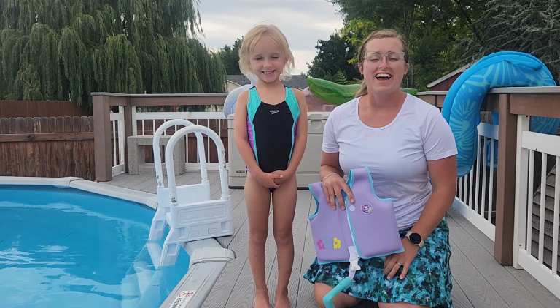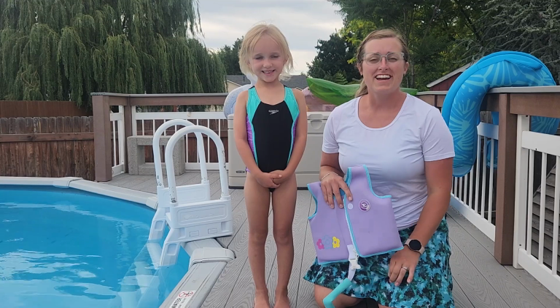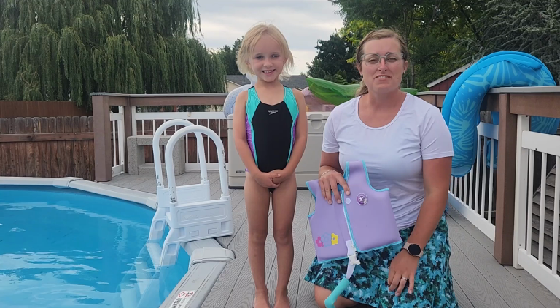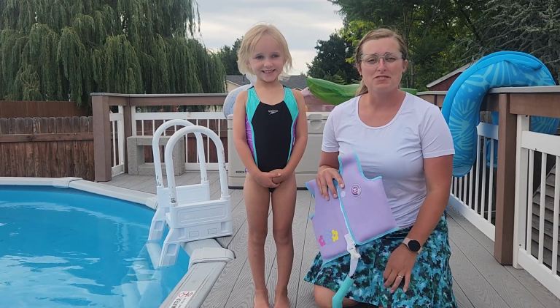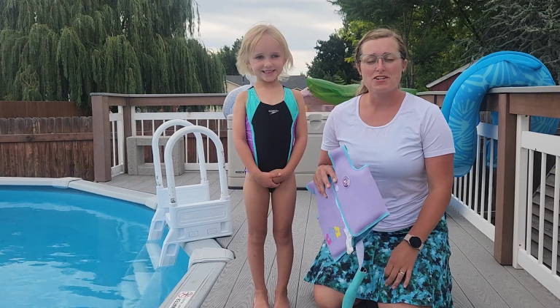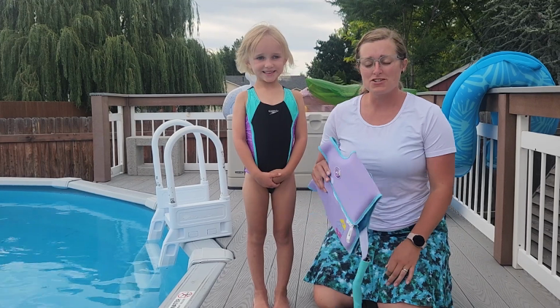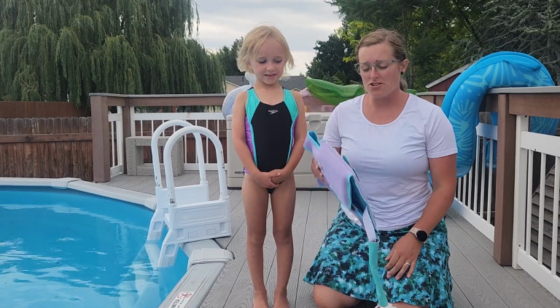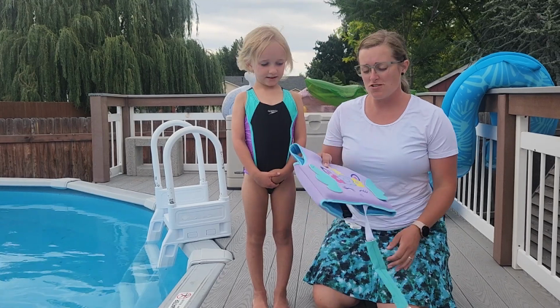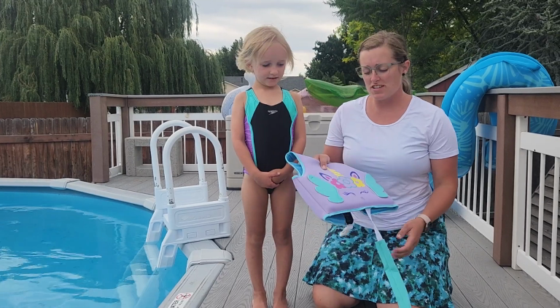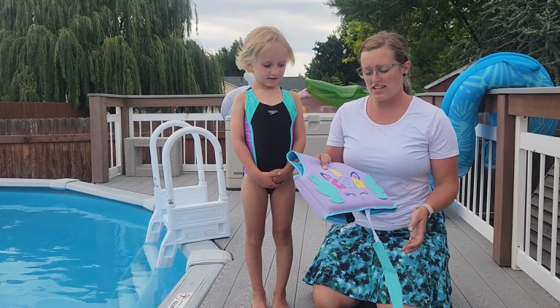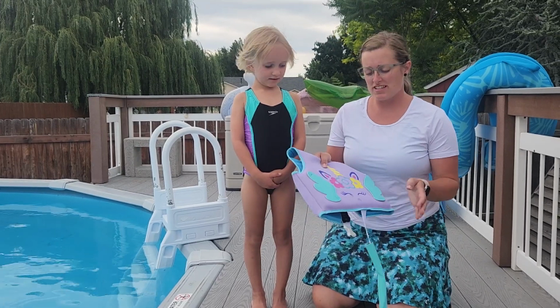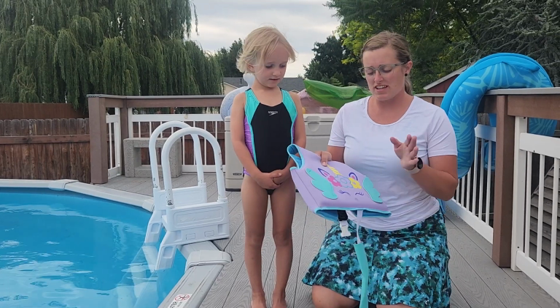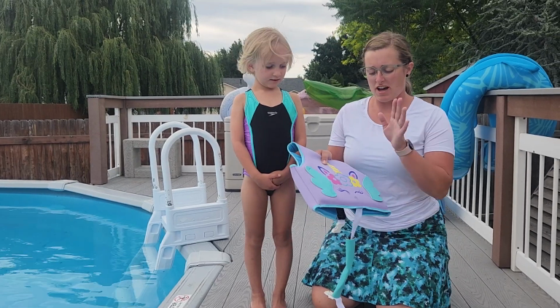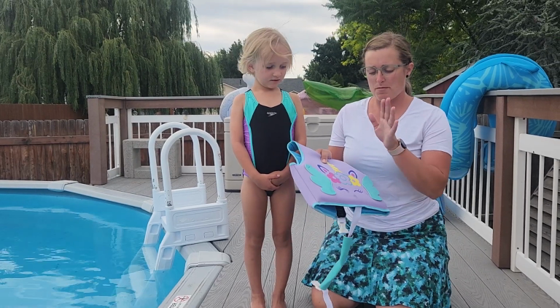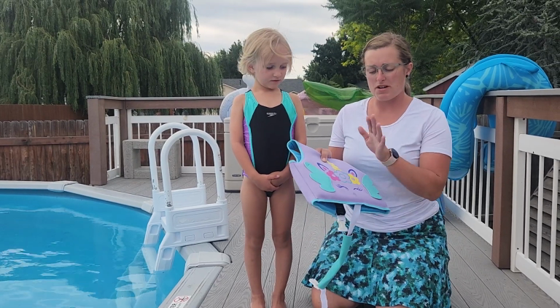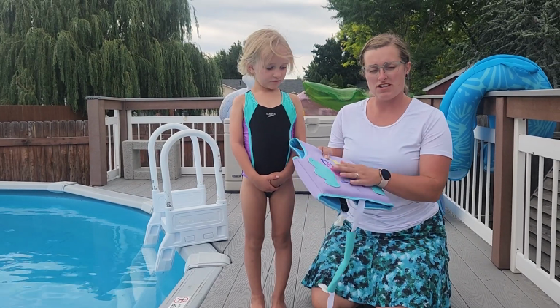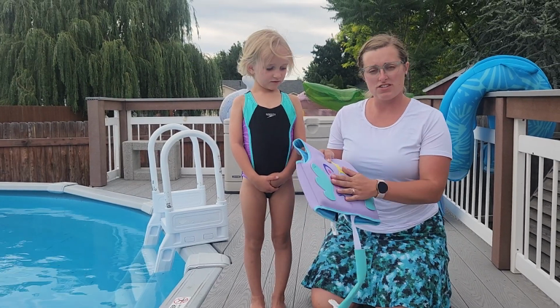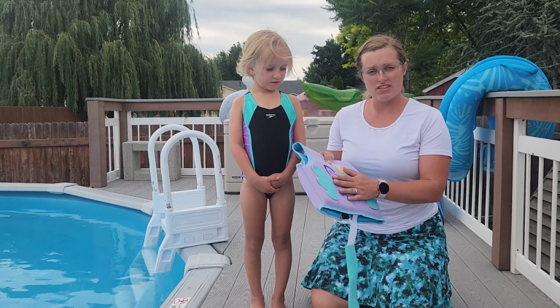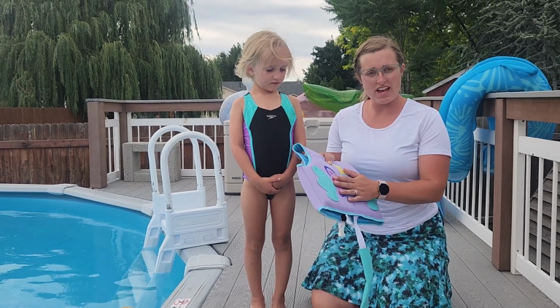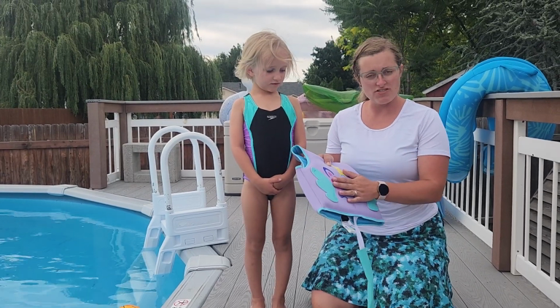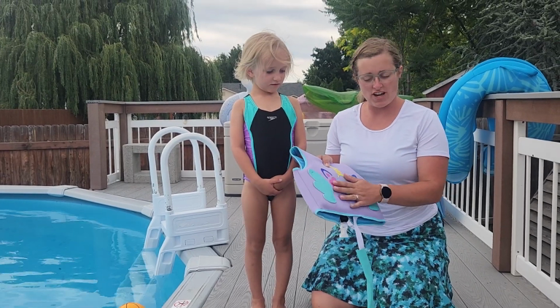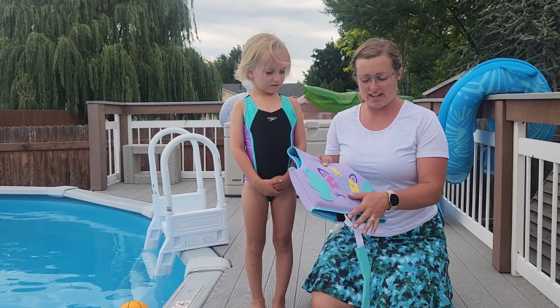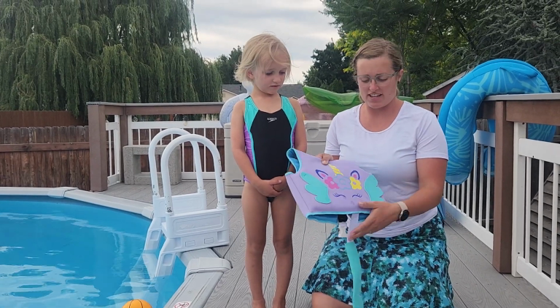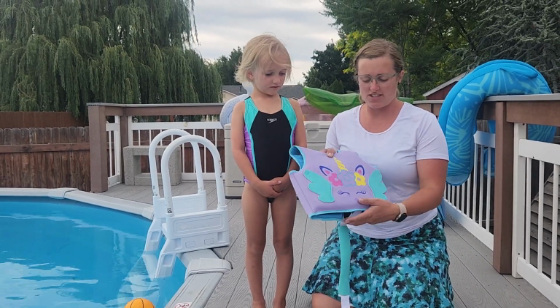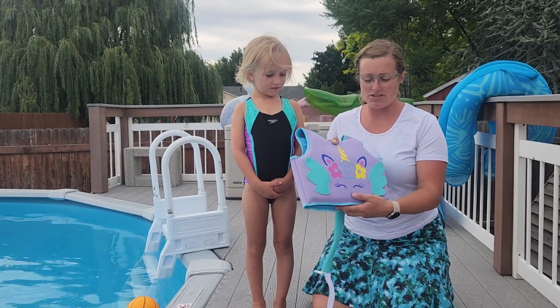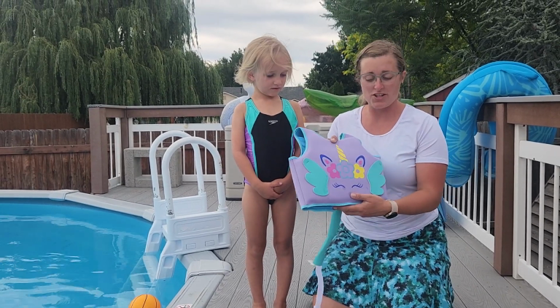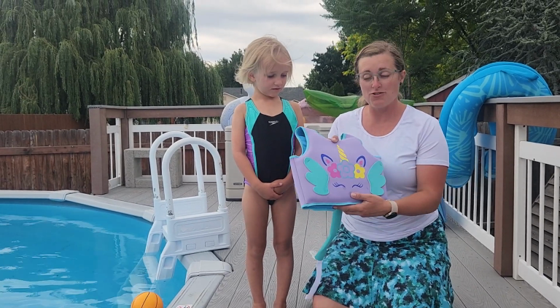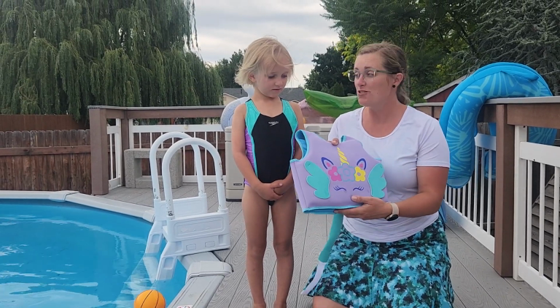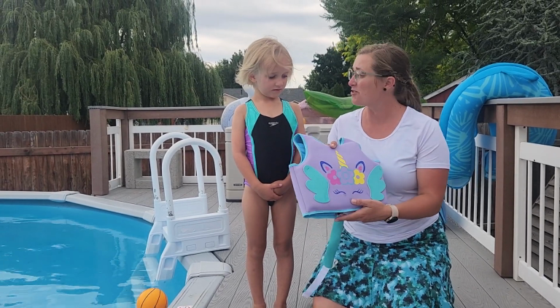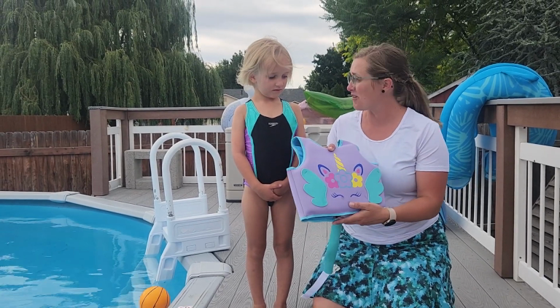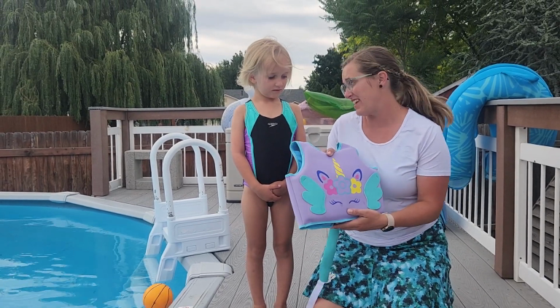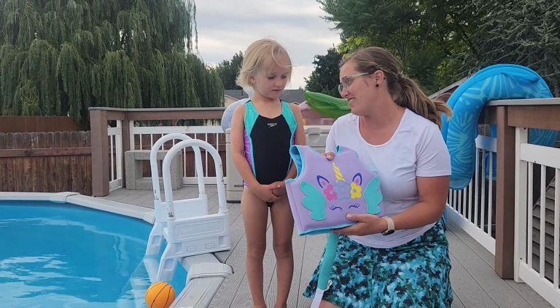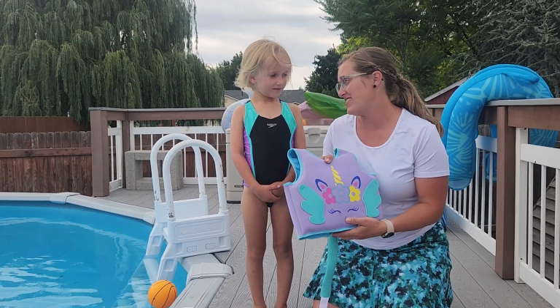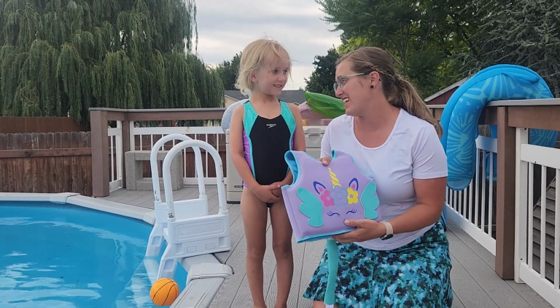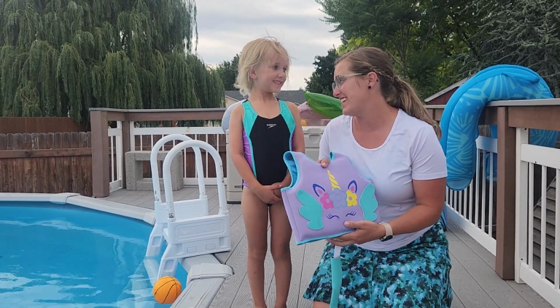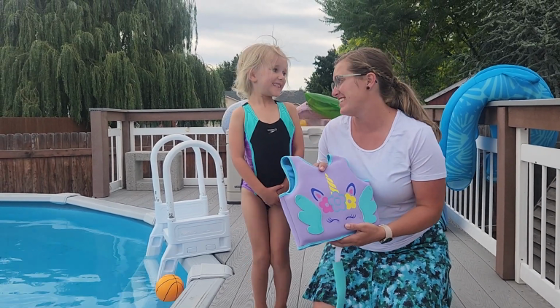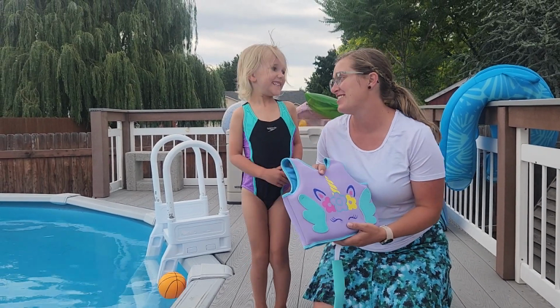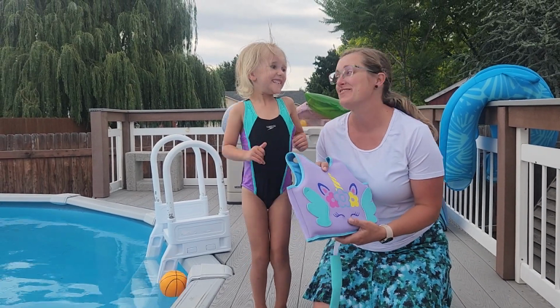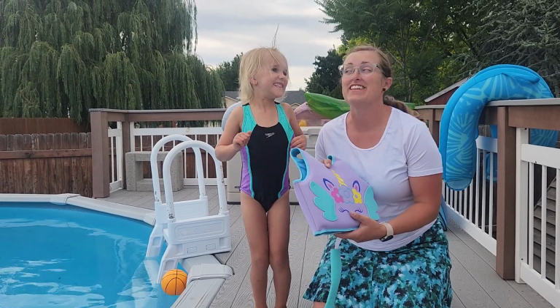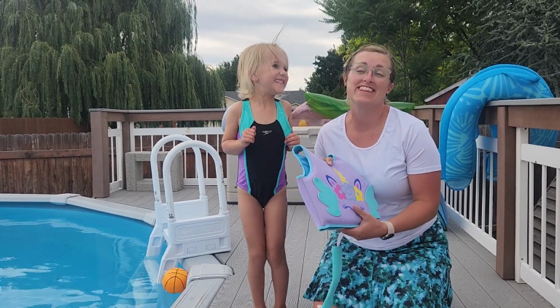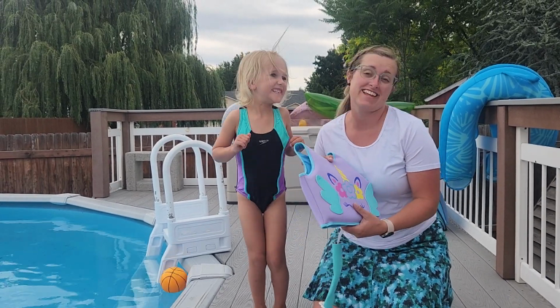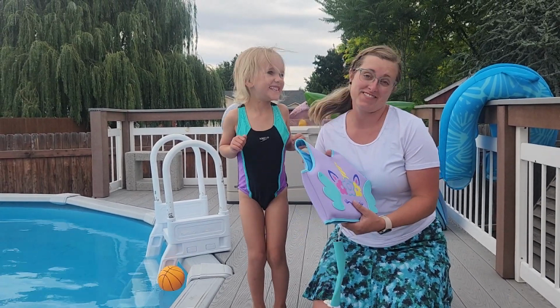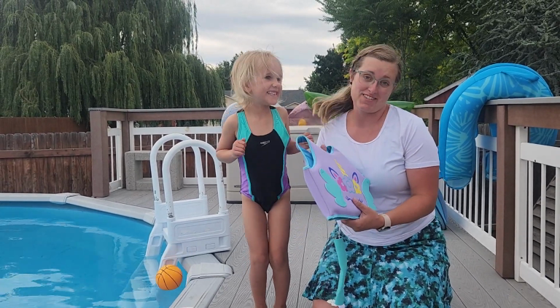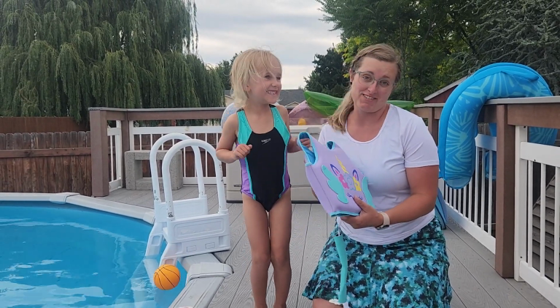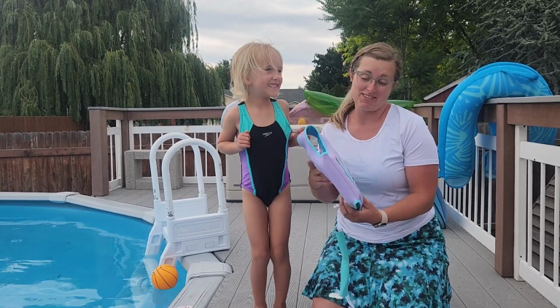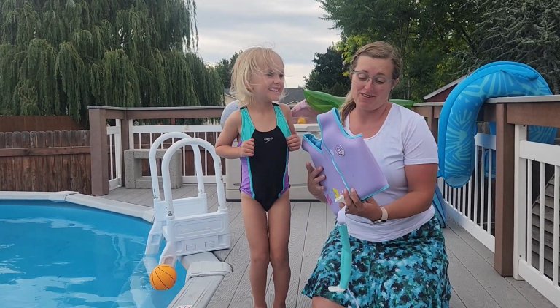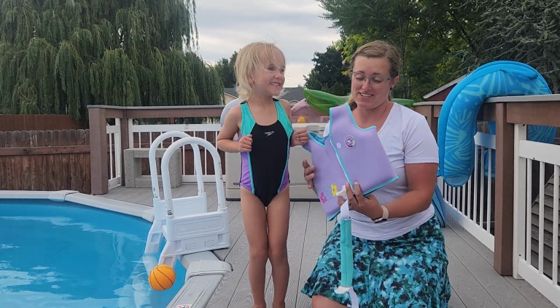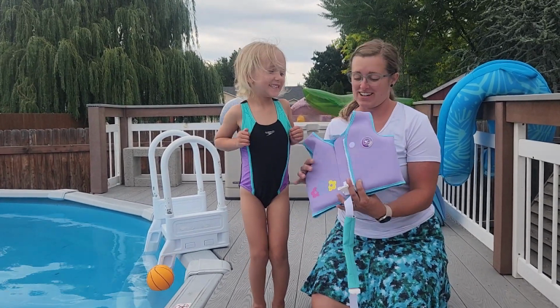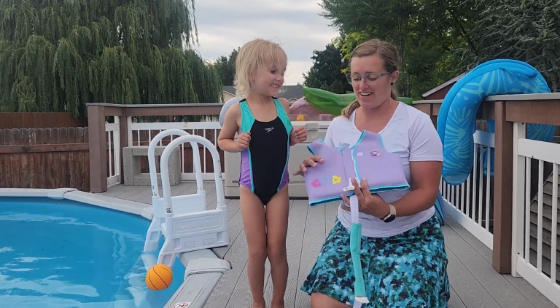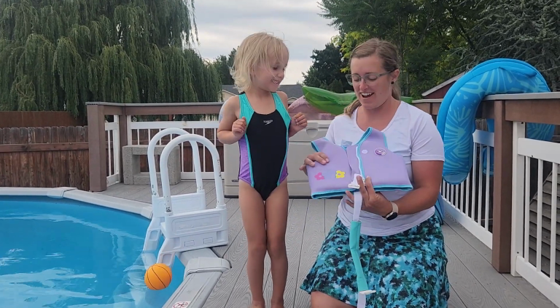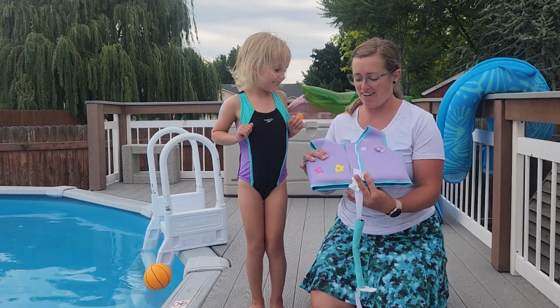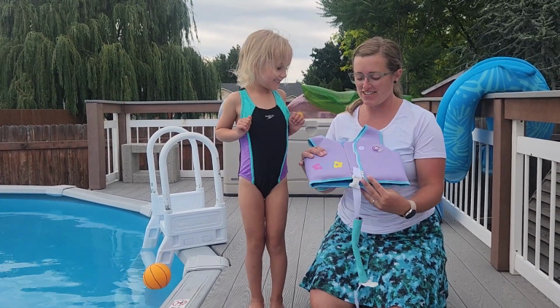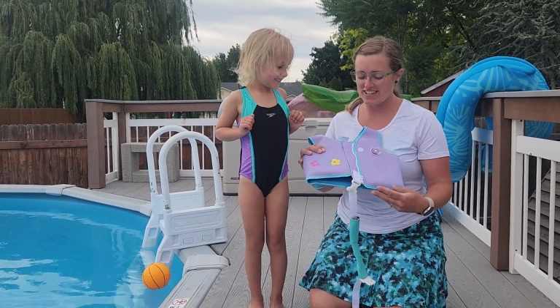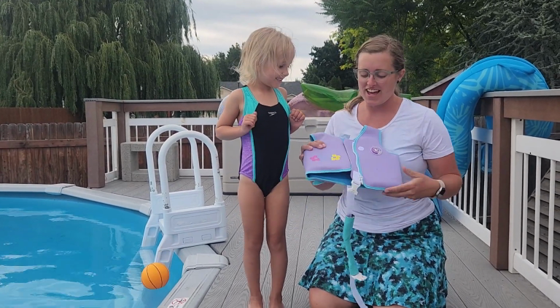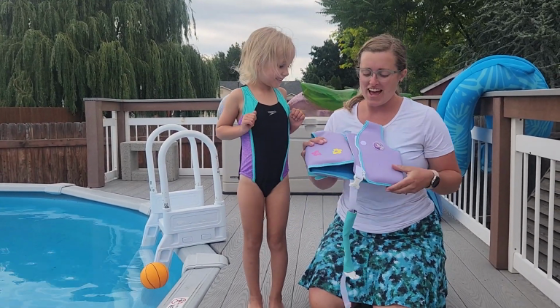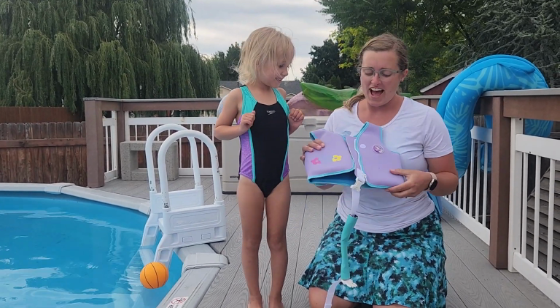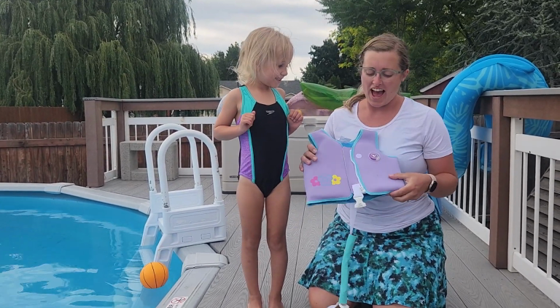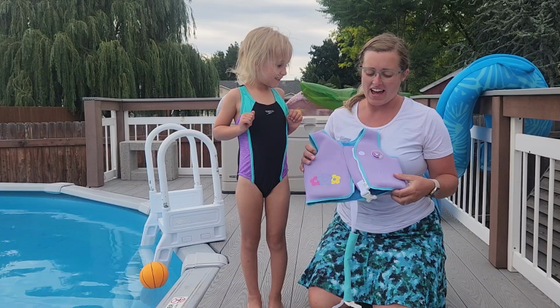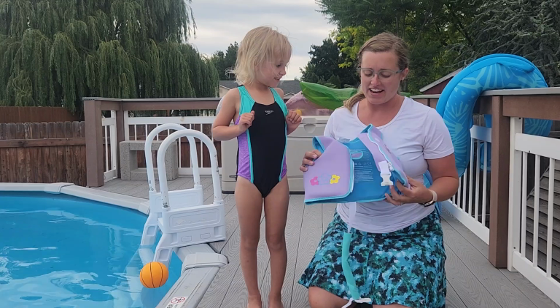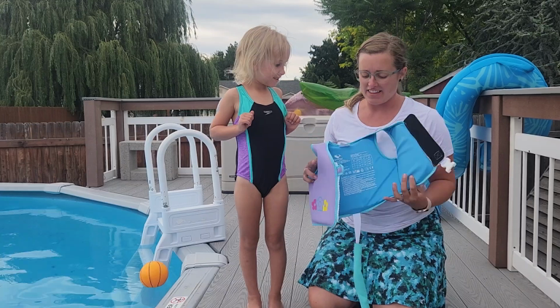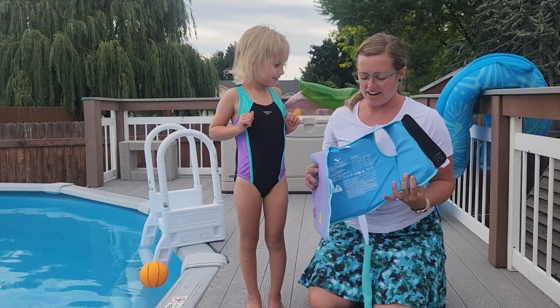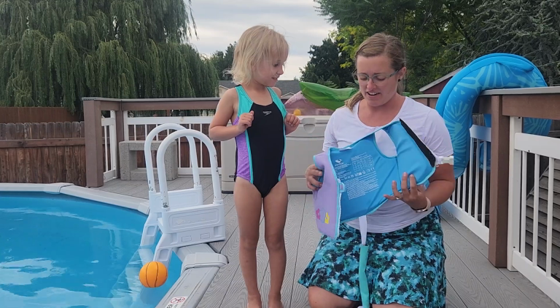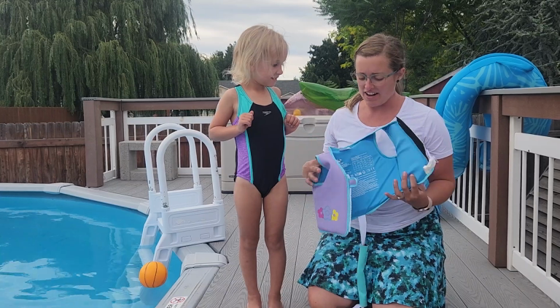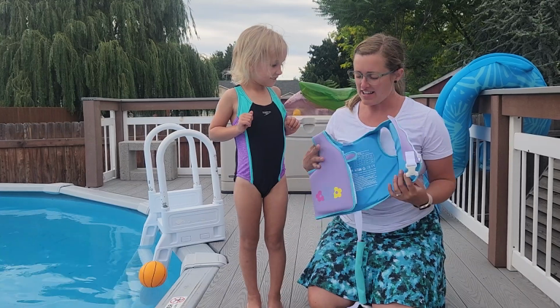Hey guys, we're going to show you this life jacket. It's a unicorn life jacket — we love unicorns at our house, and here it is.